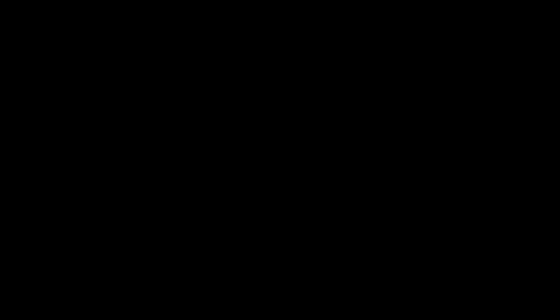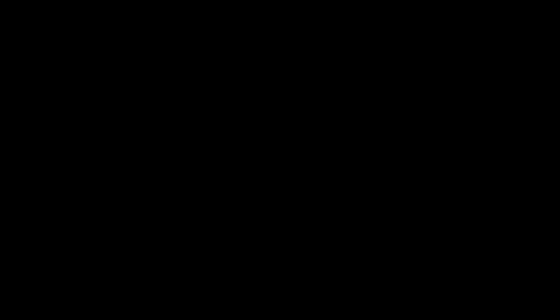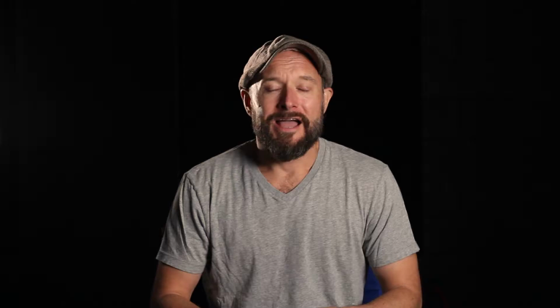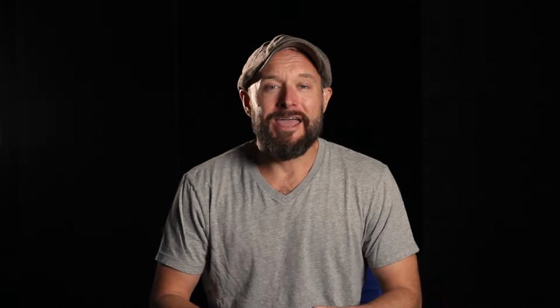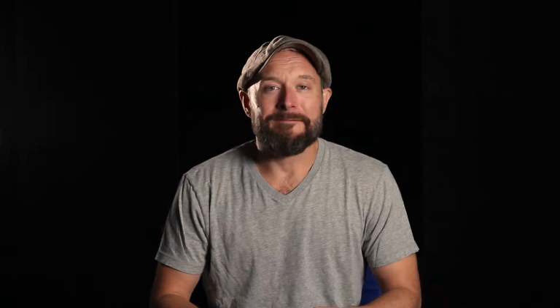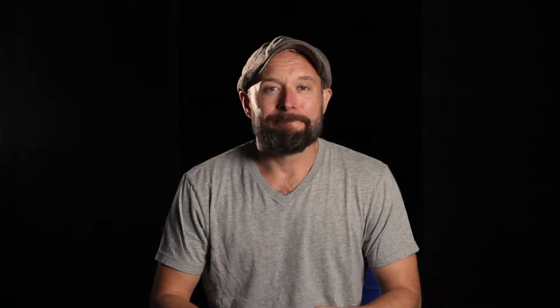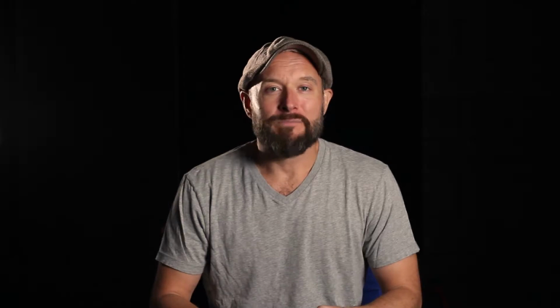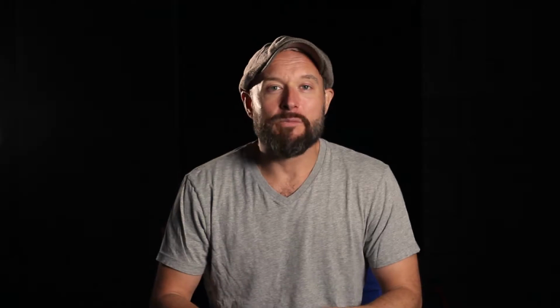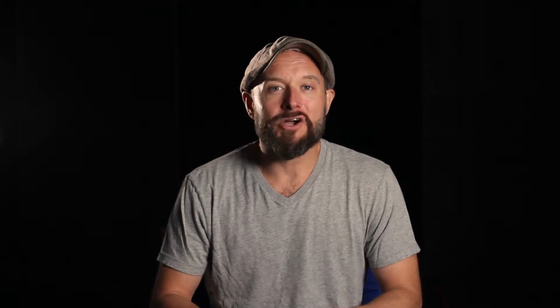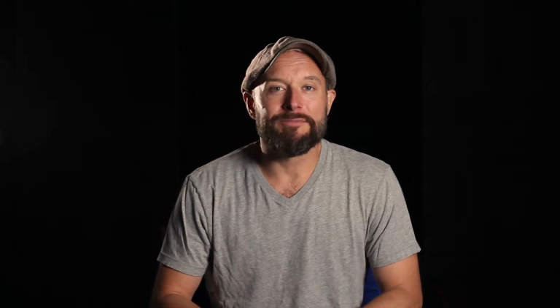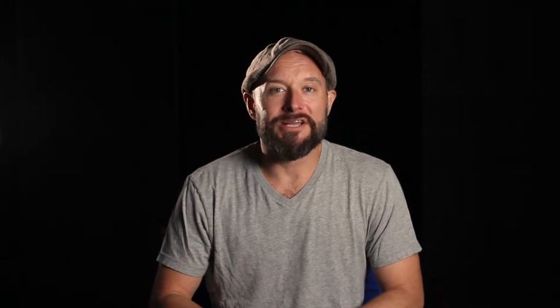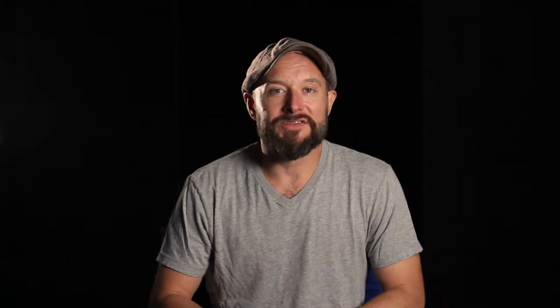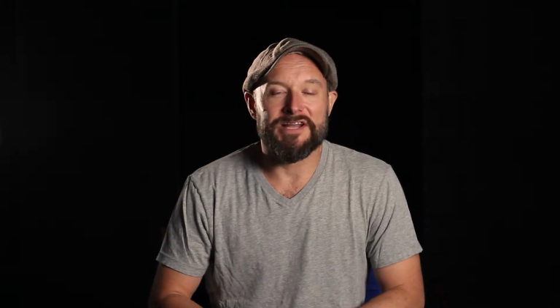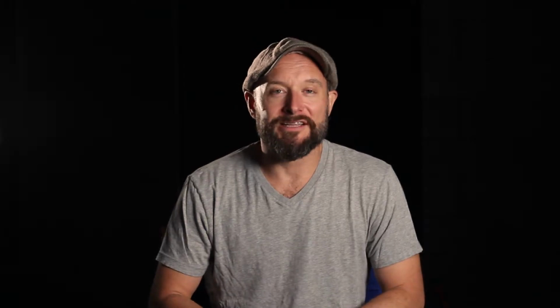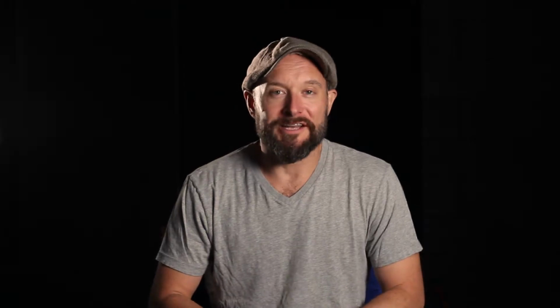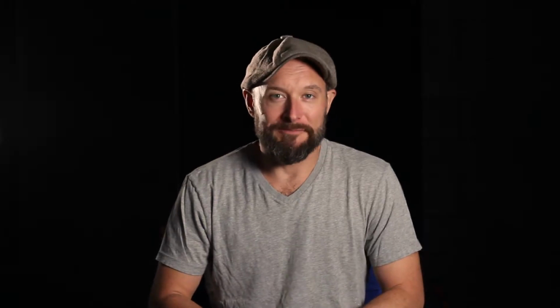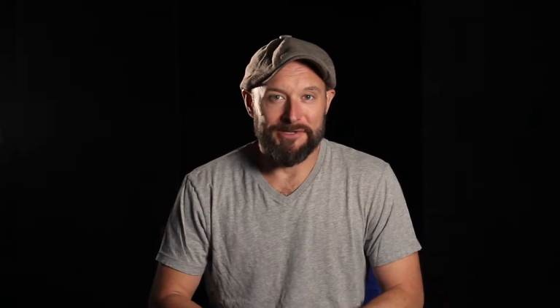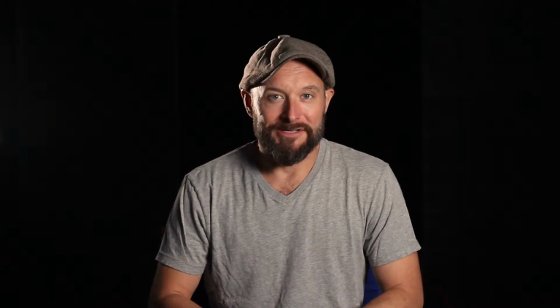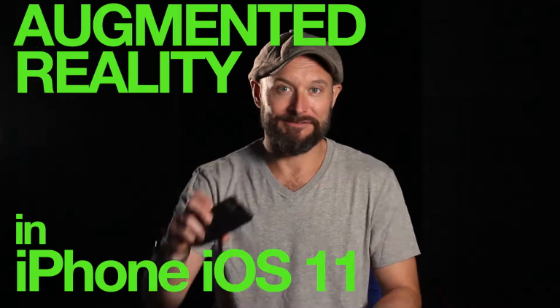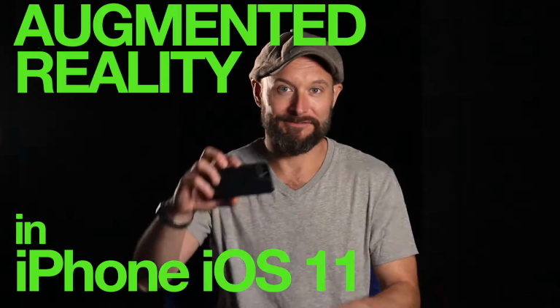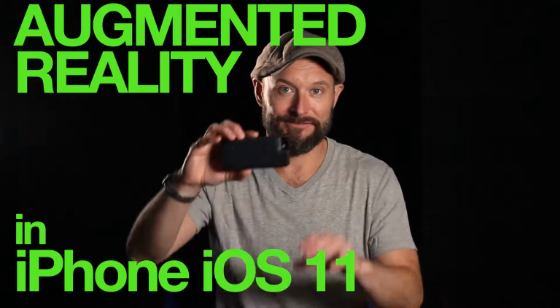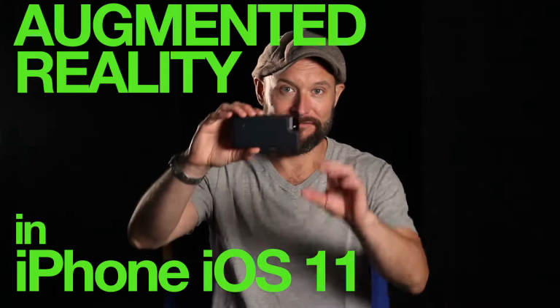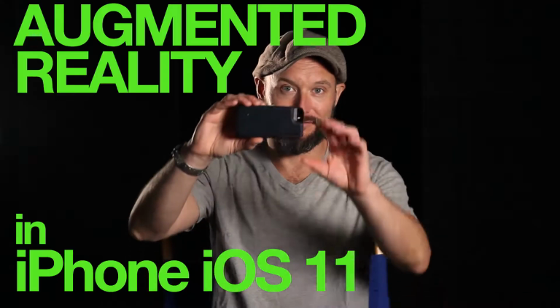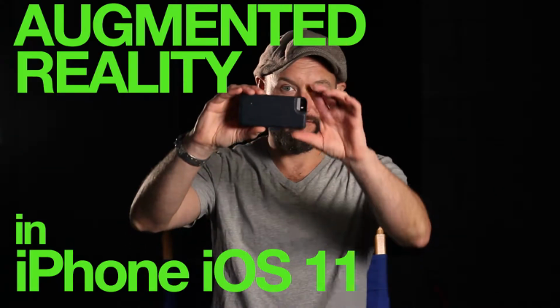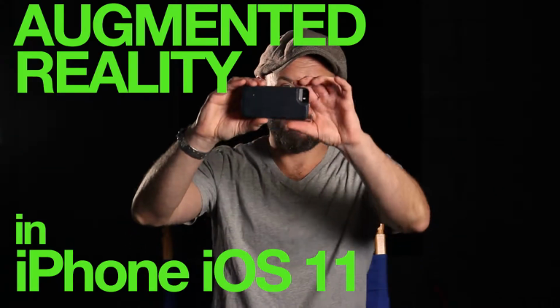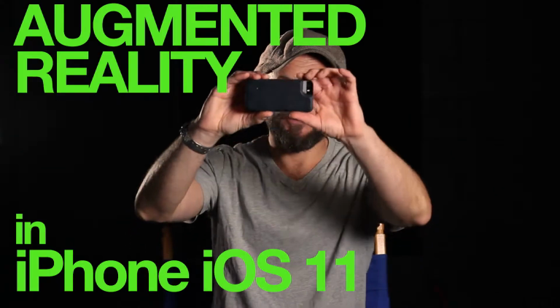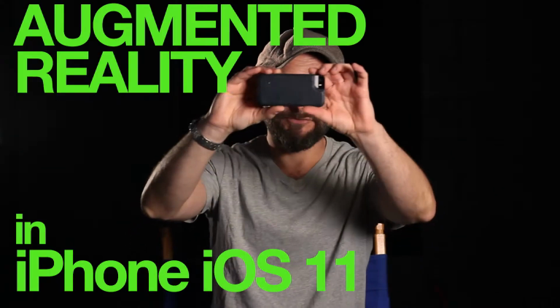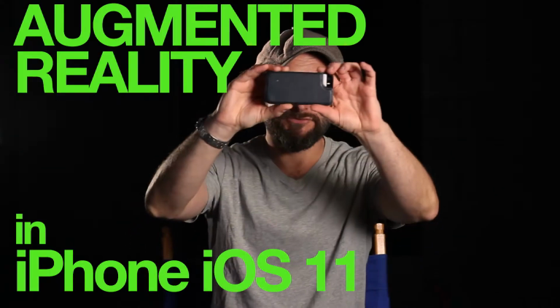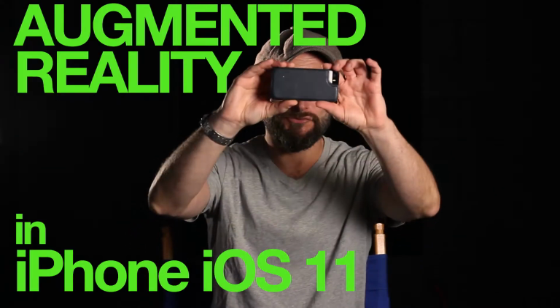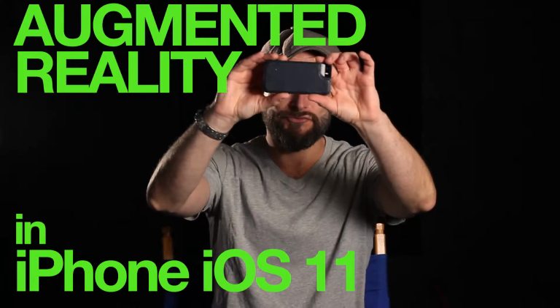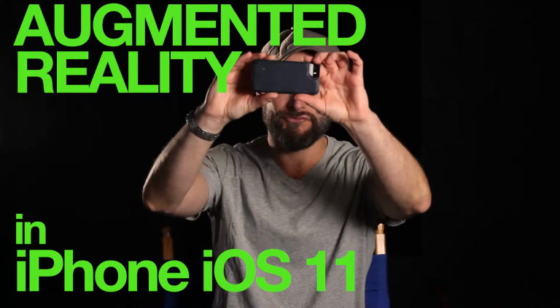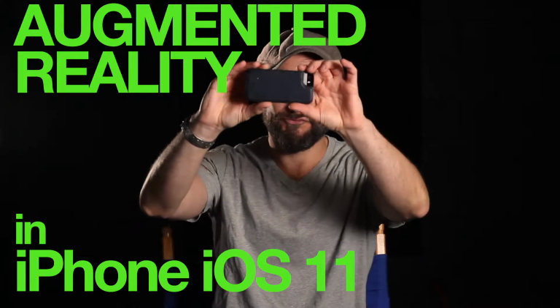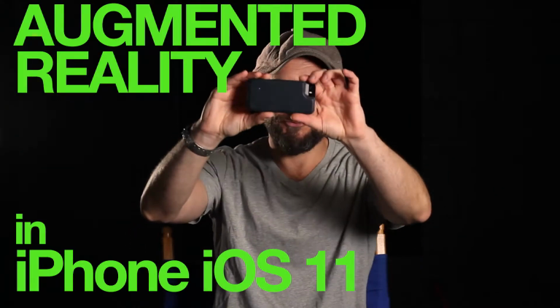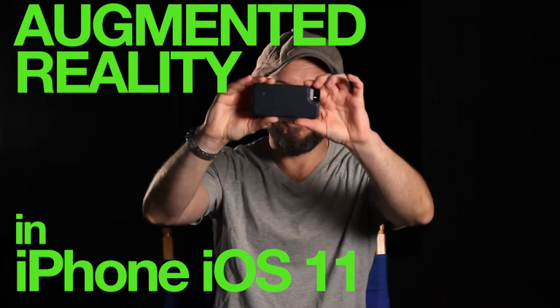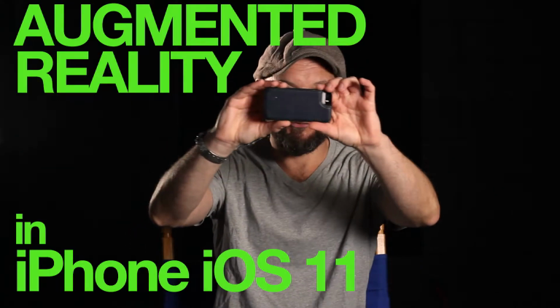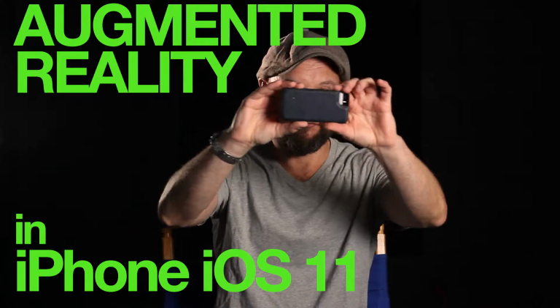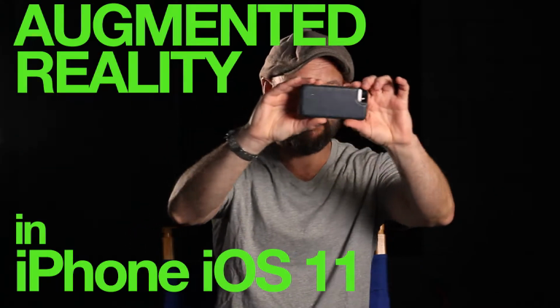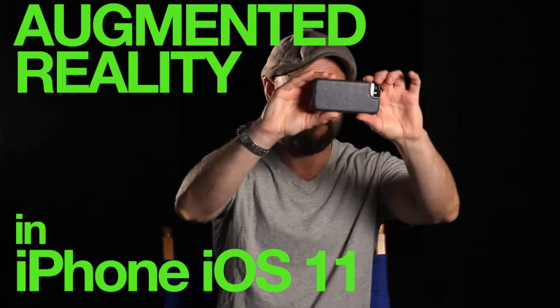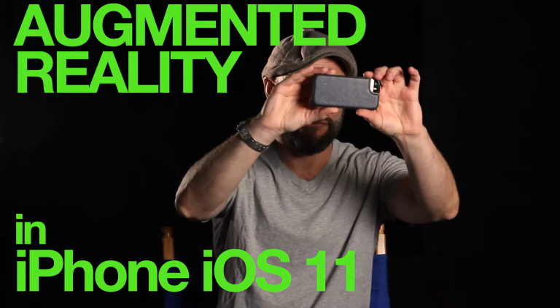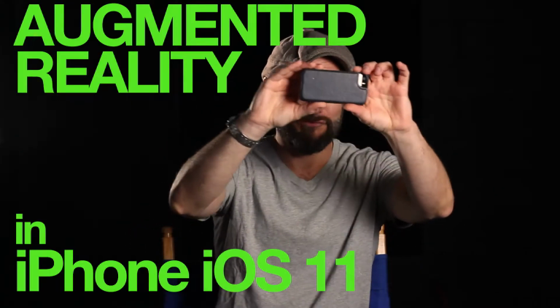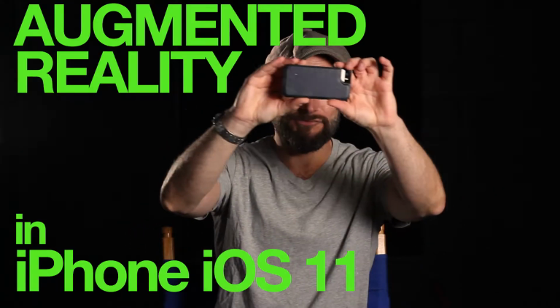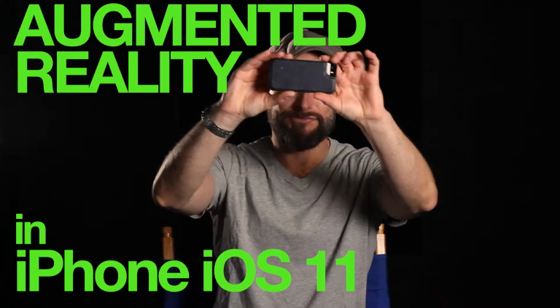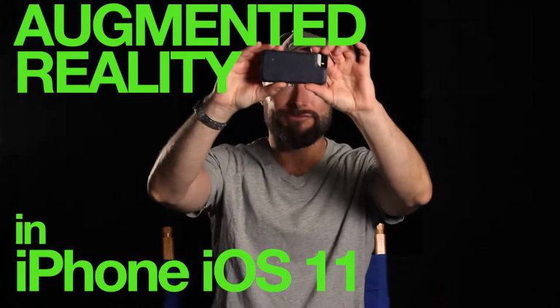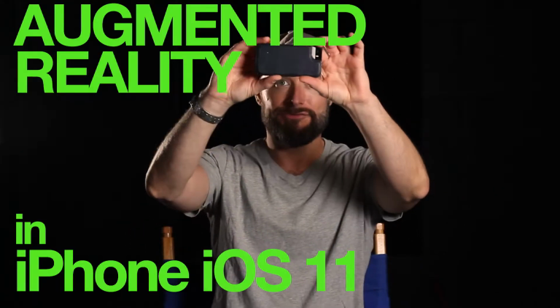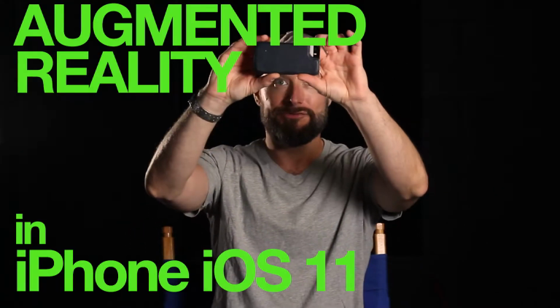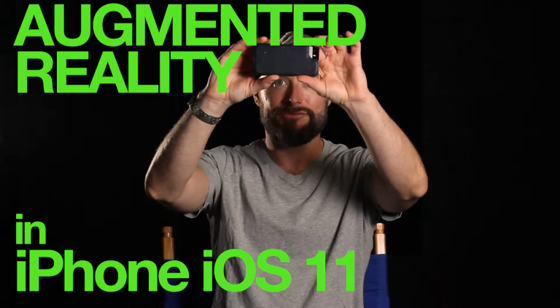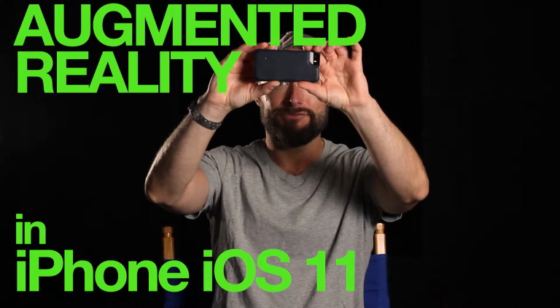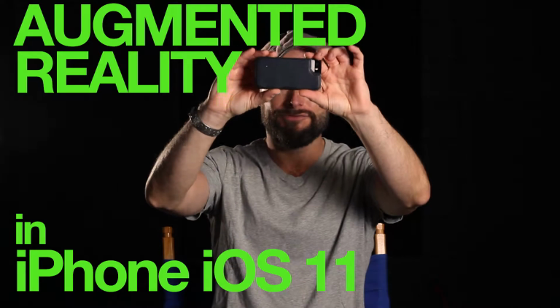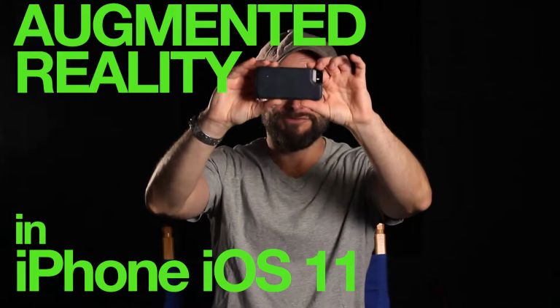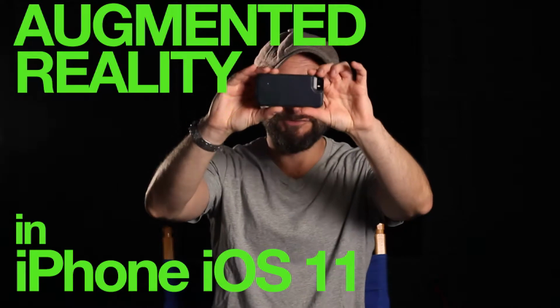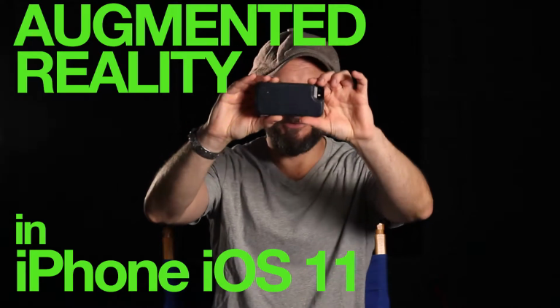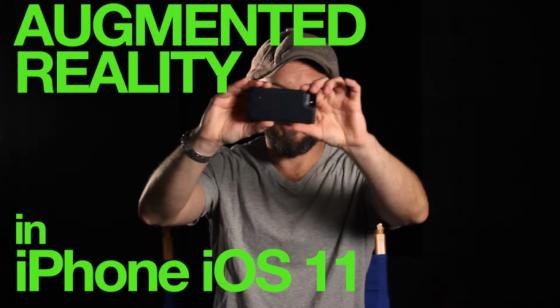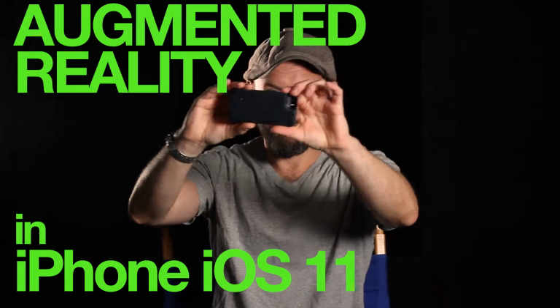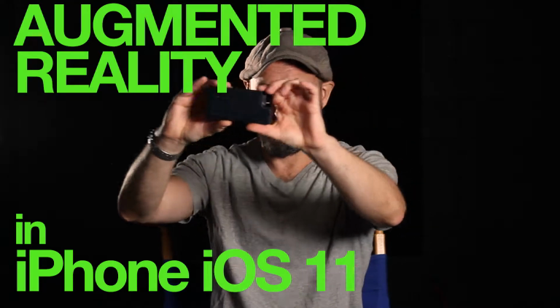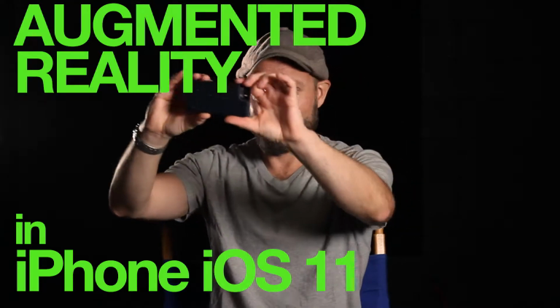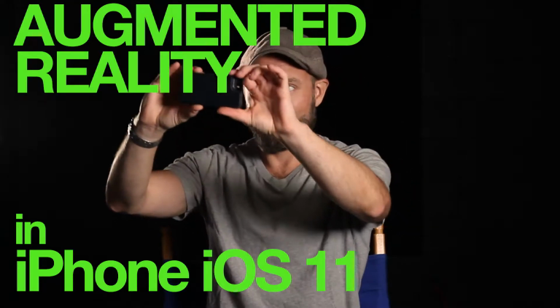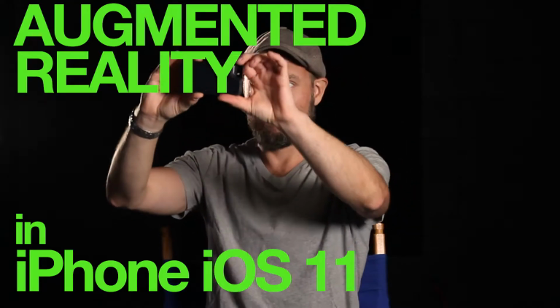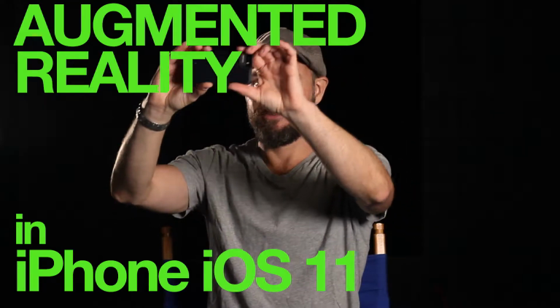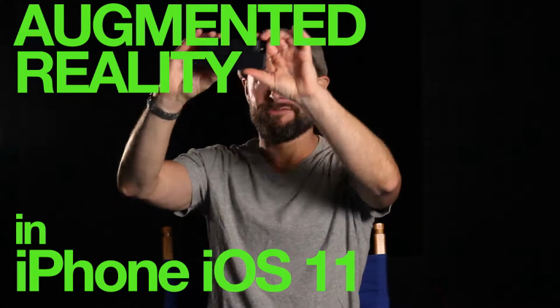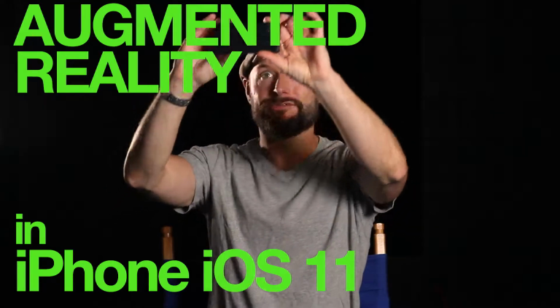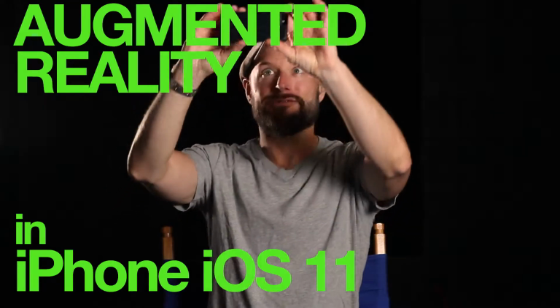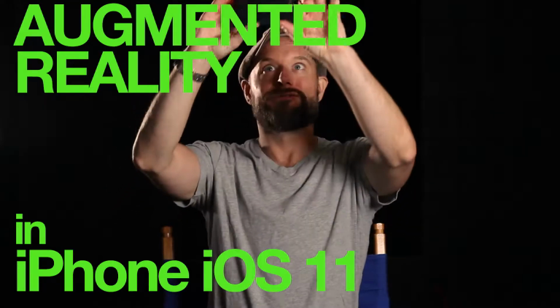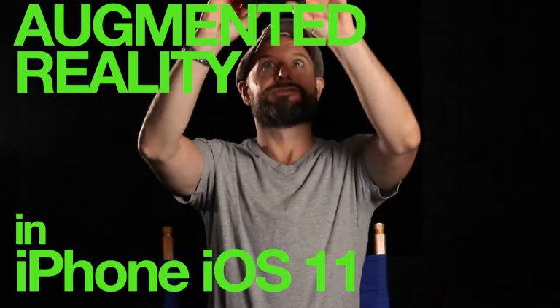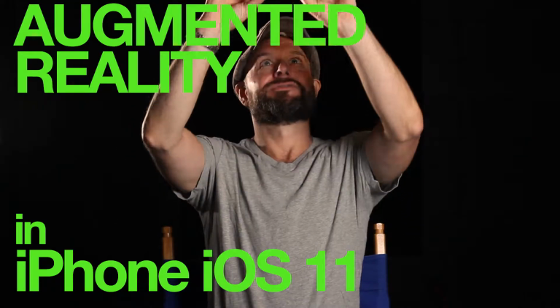Hey and welcome to It's Not Letting Me. Today I want to talk about my favorite feature in the new Apple operating system.